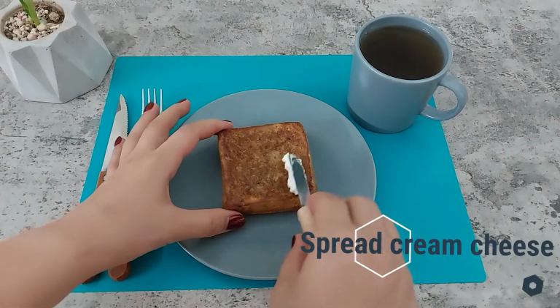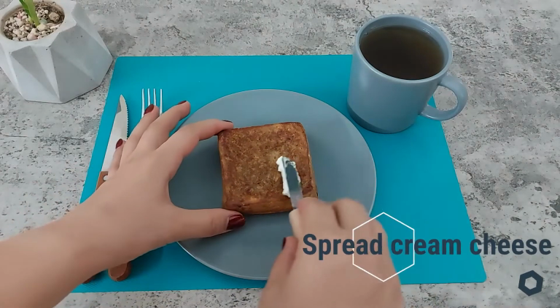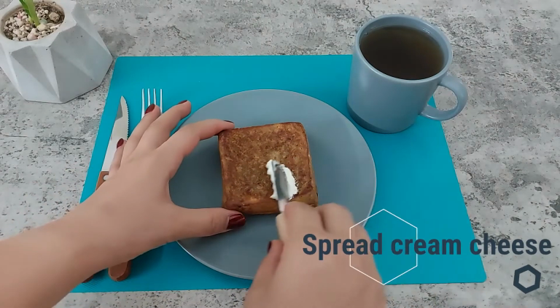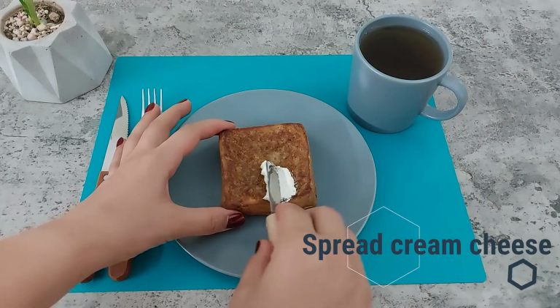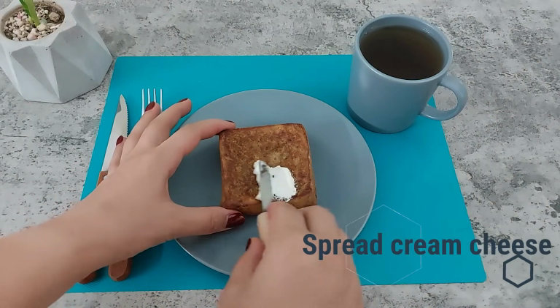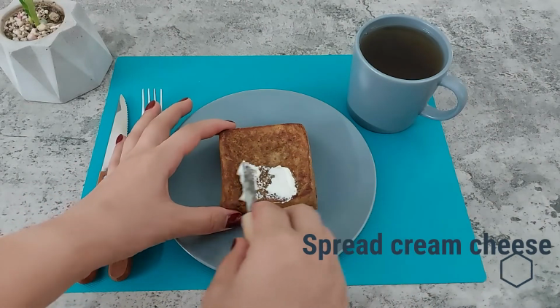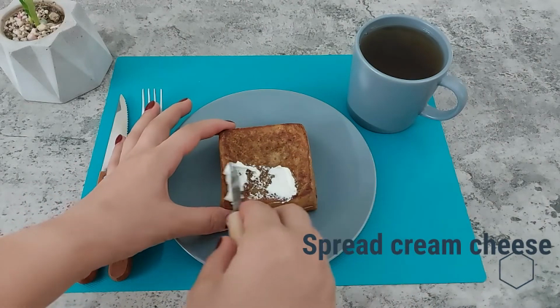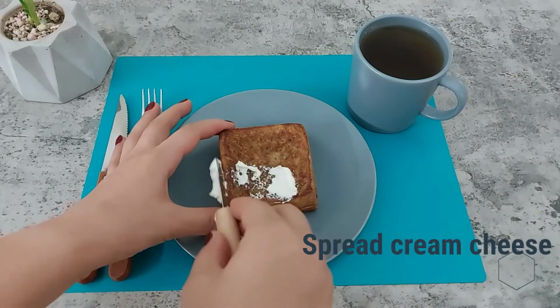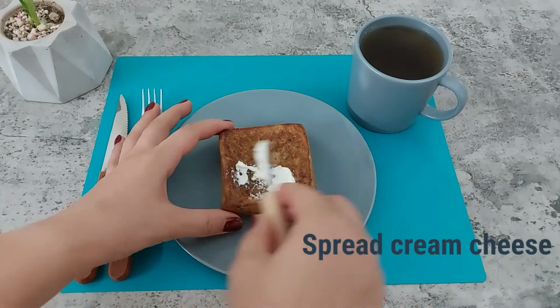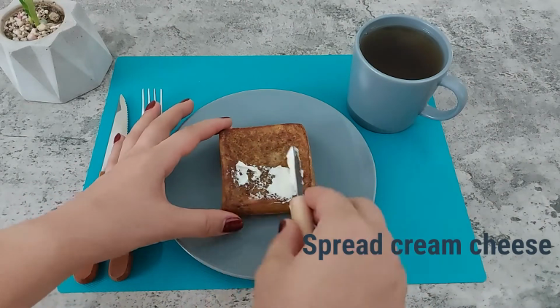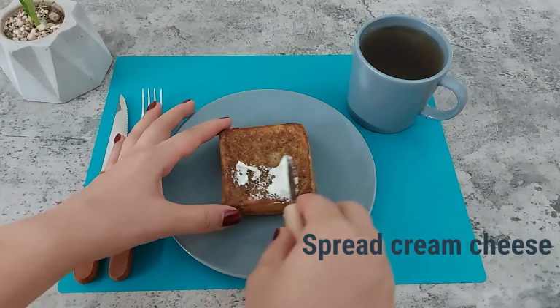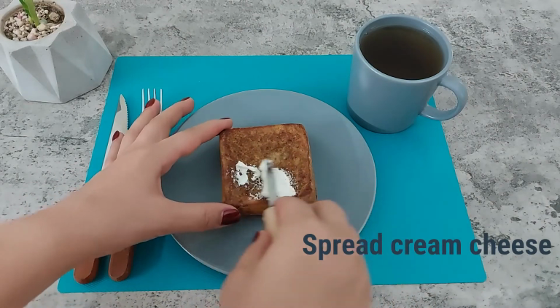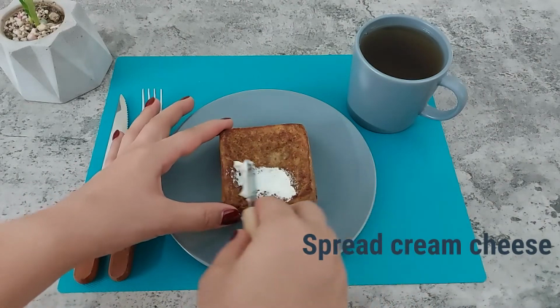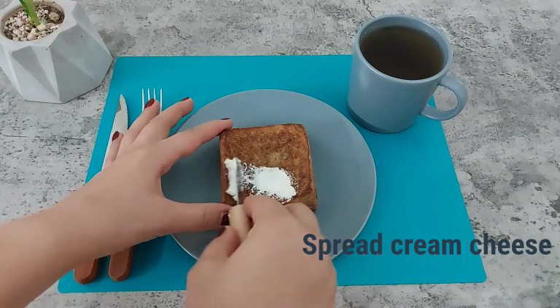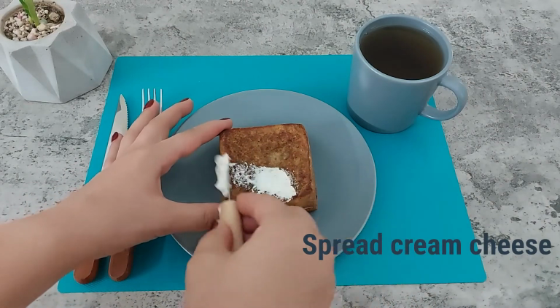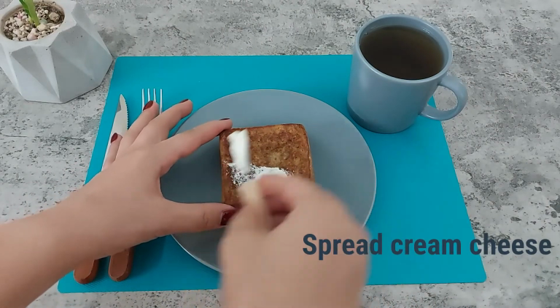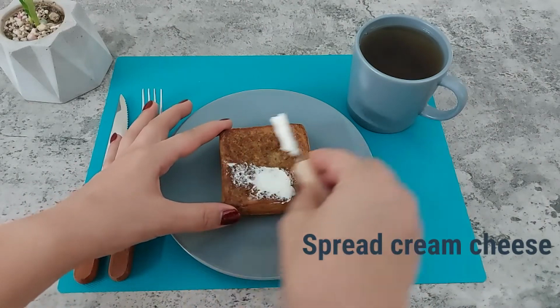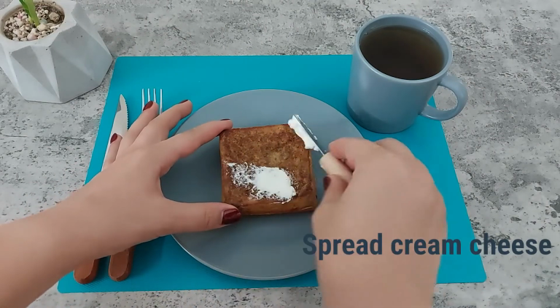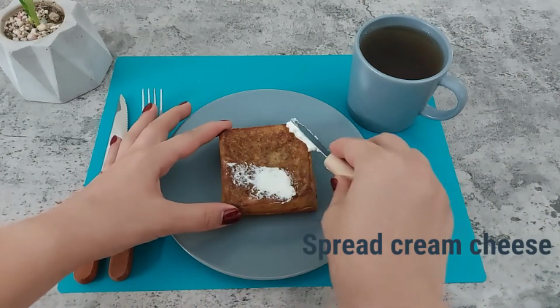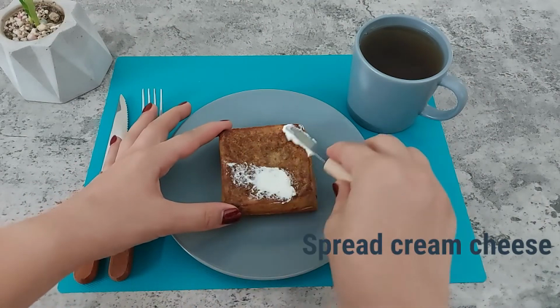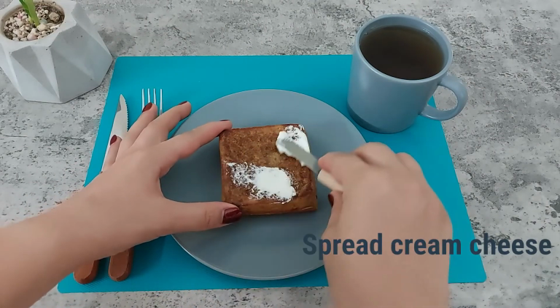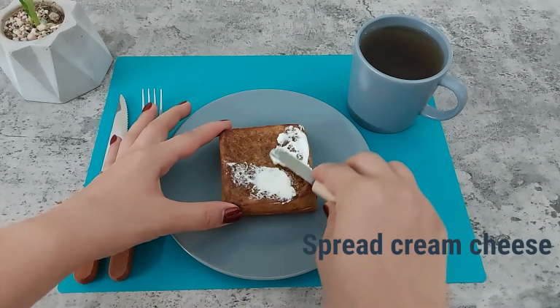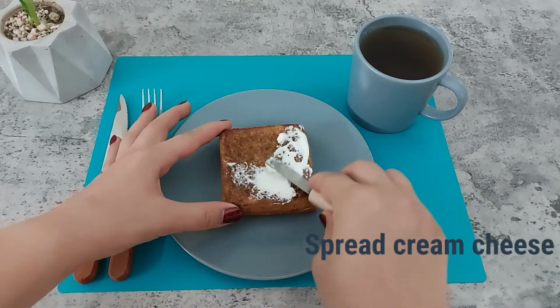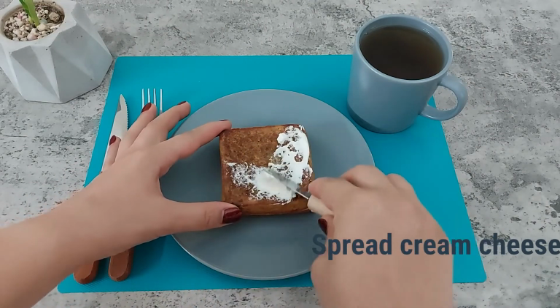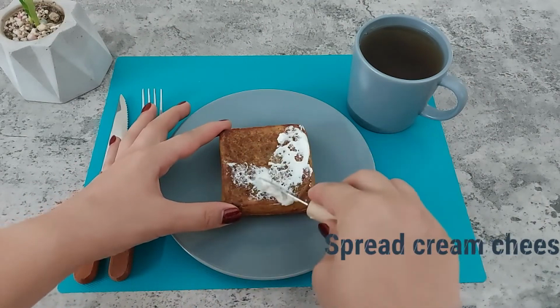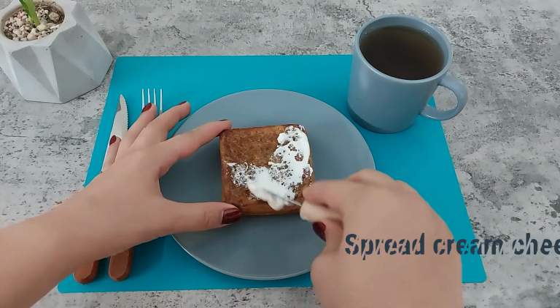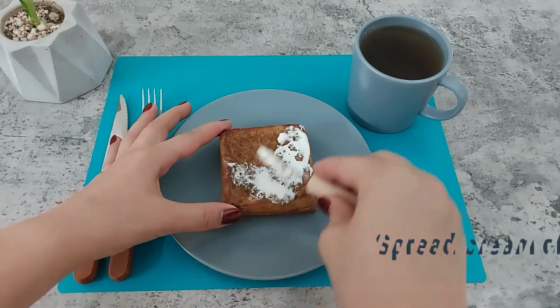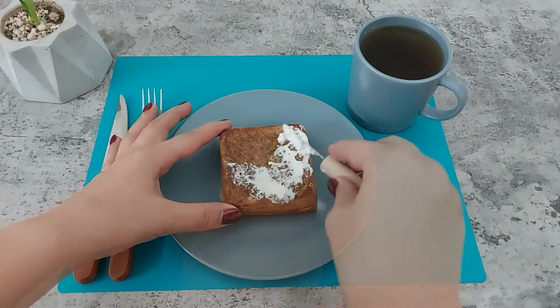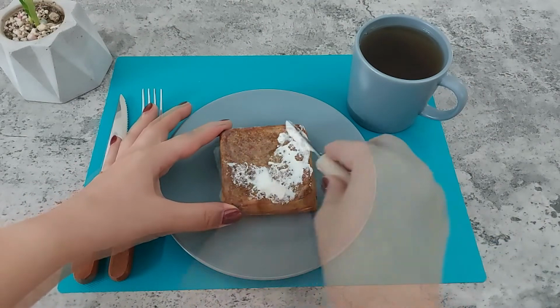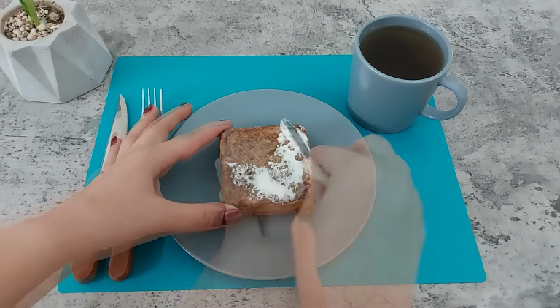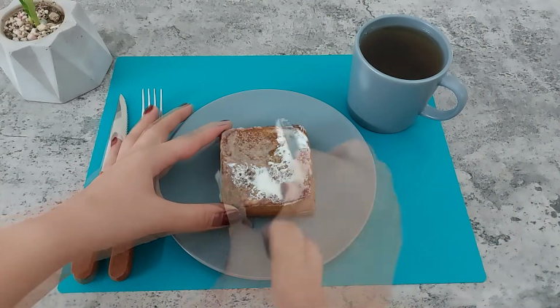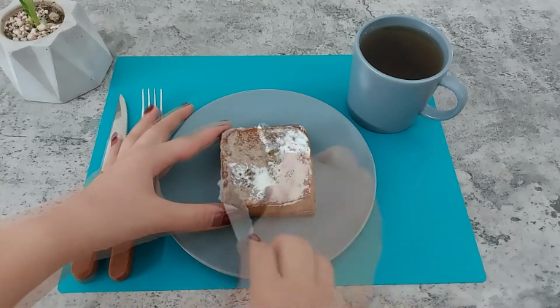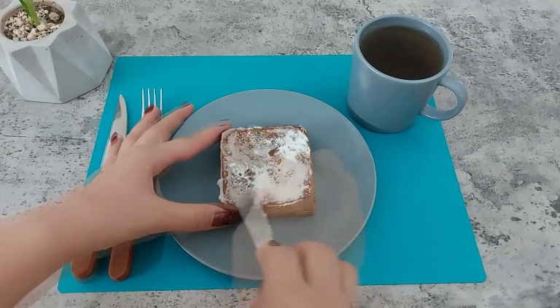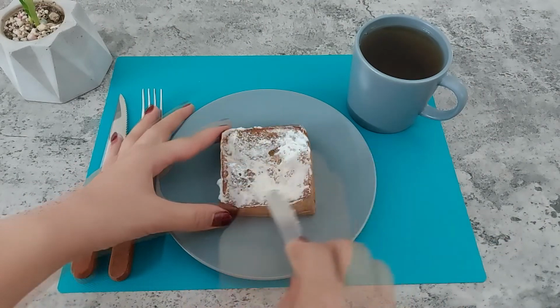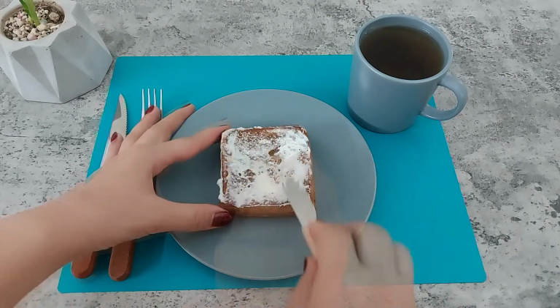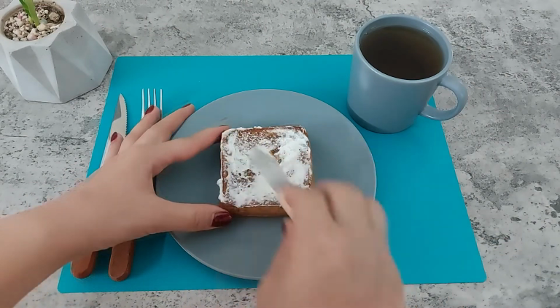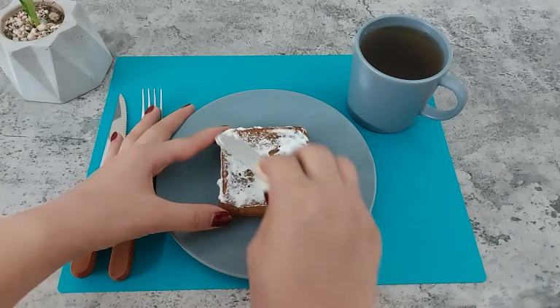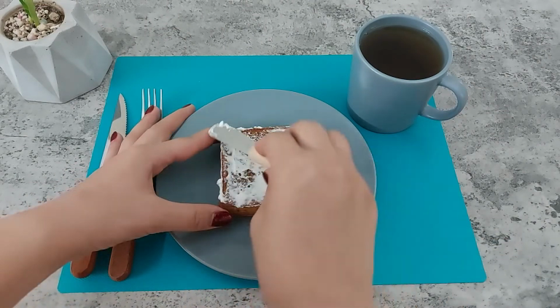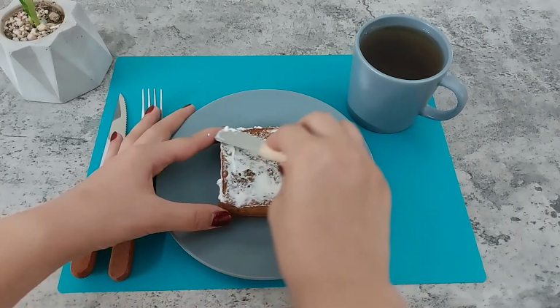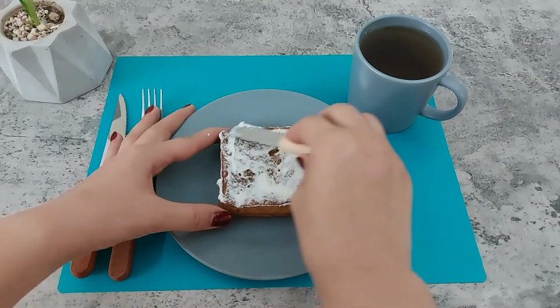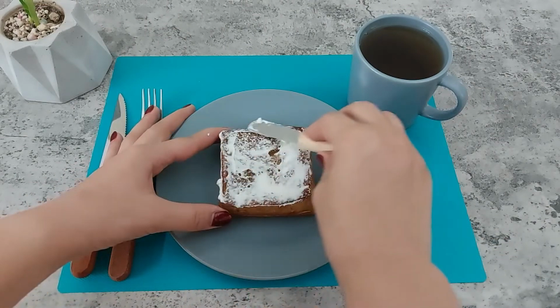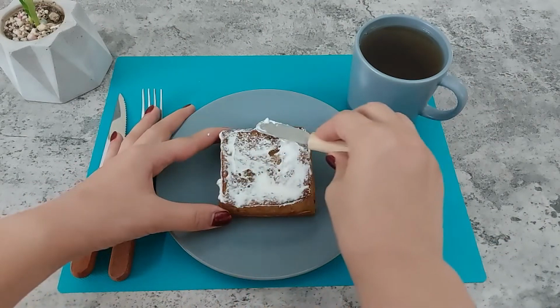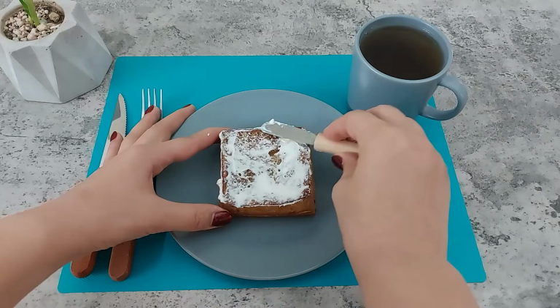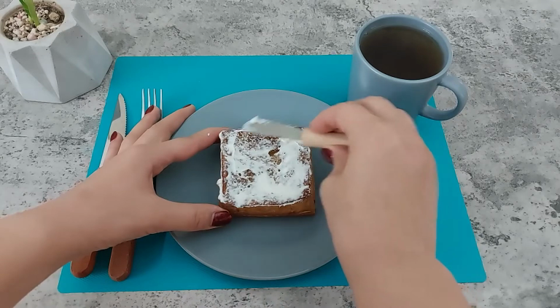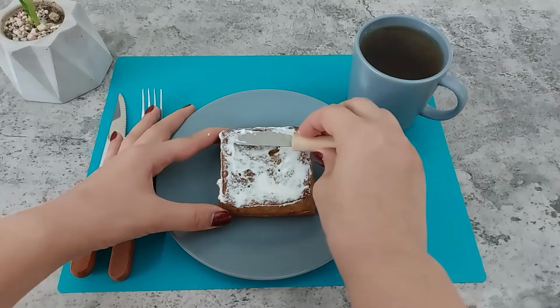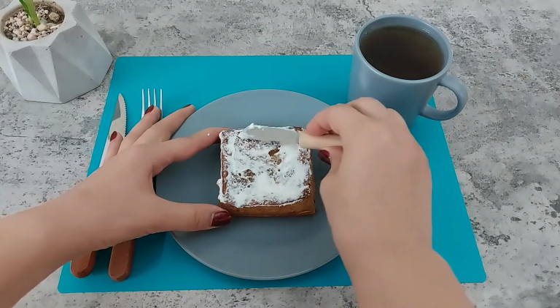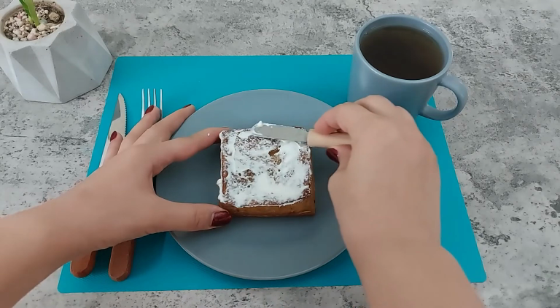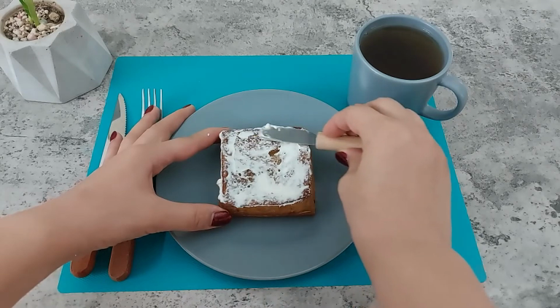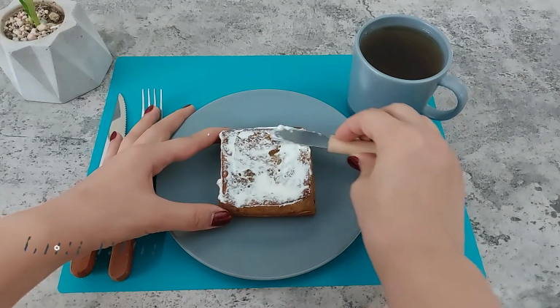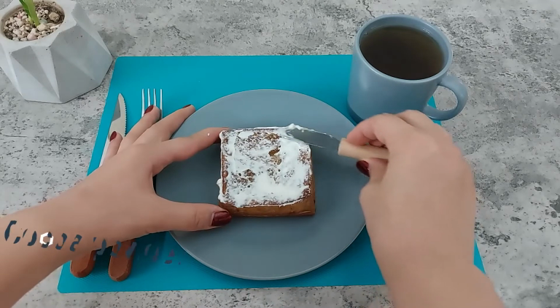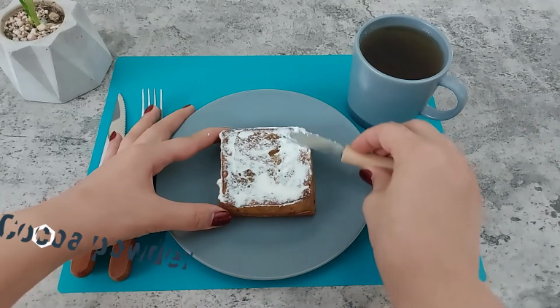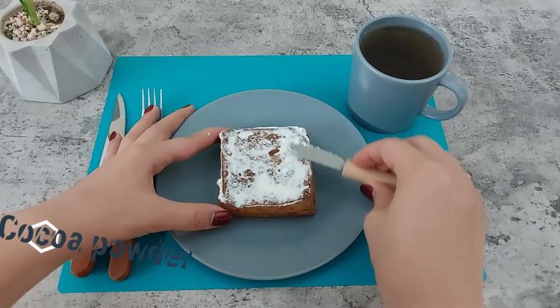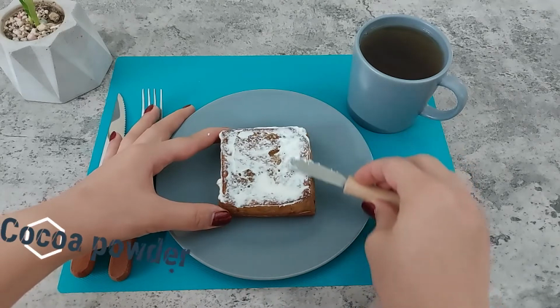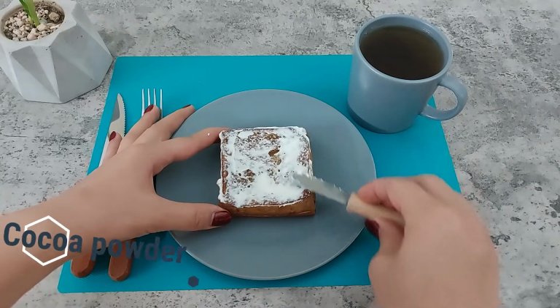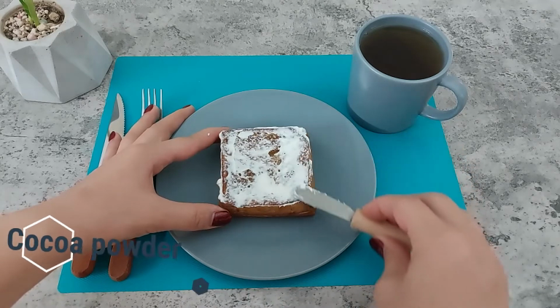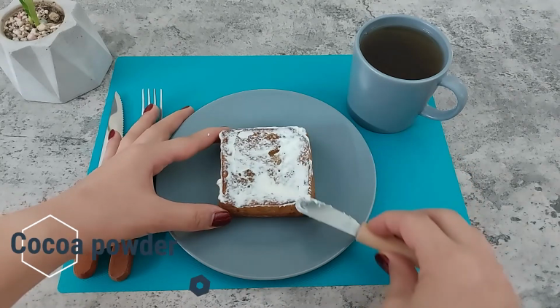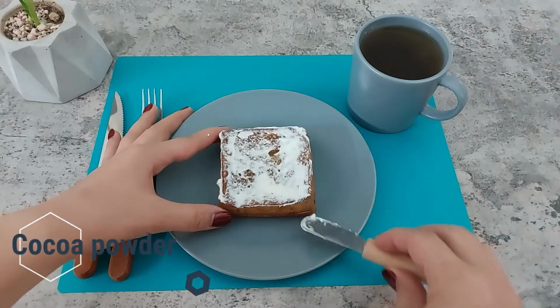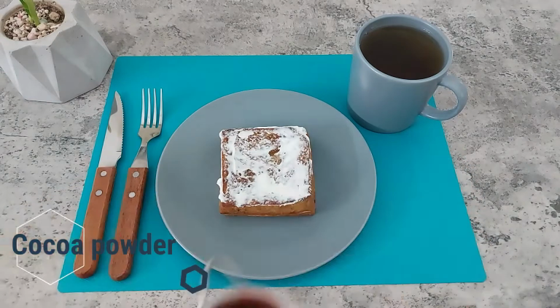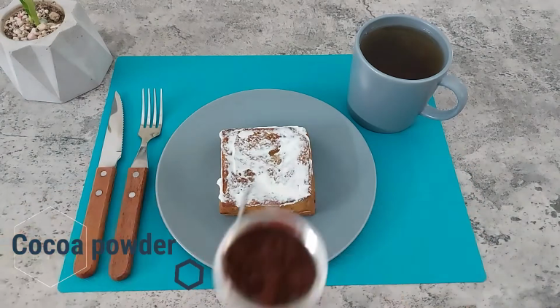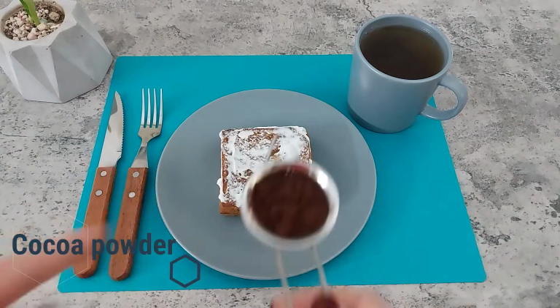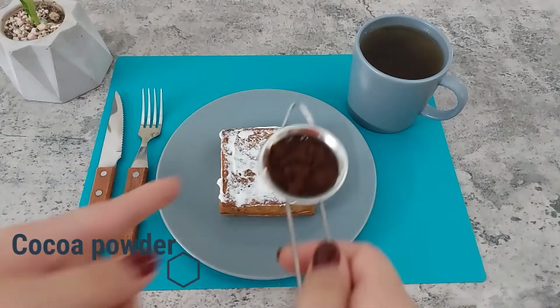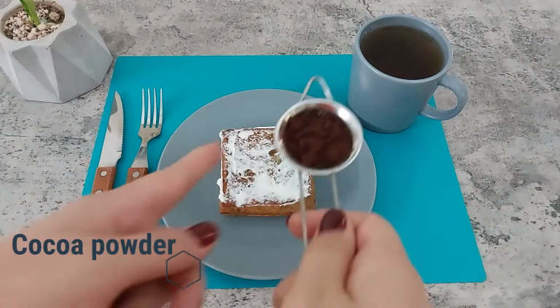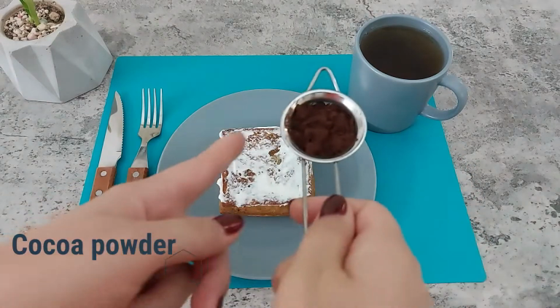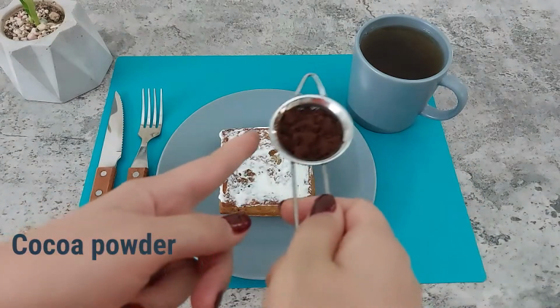Put the sandwich into a serving dish, sprinkle some cocoa powder on it, and garnish with cream cheese and mint.